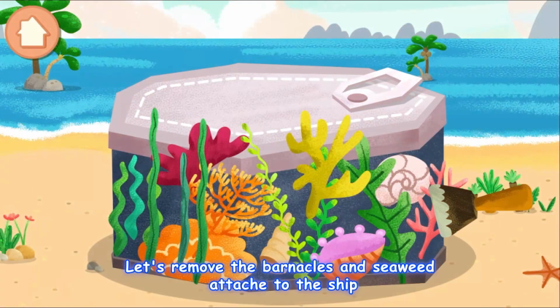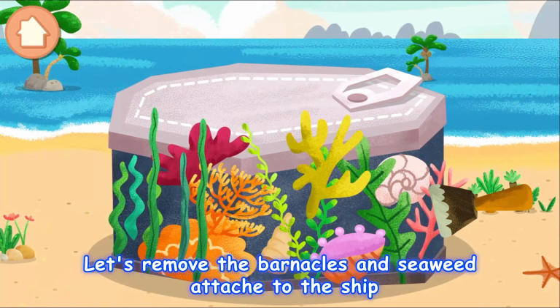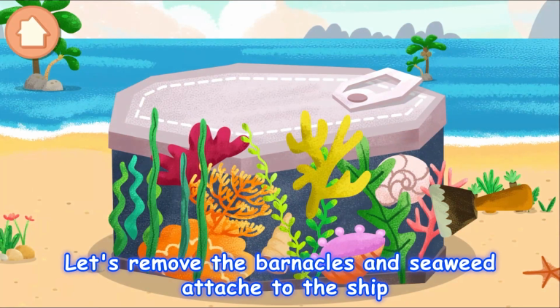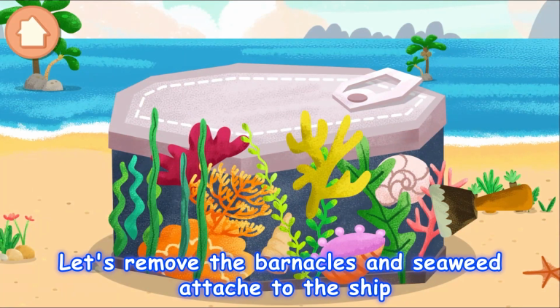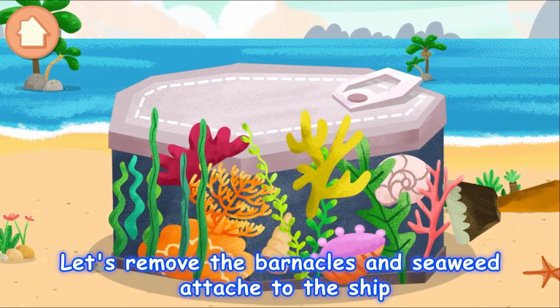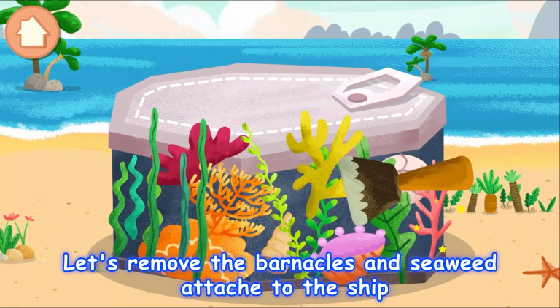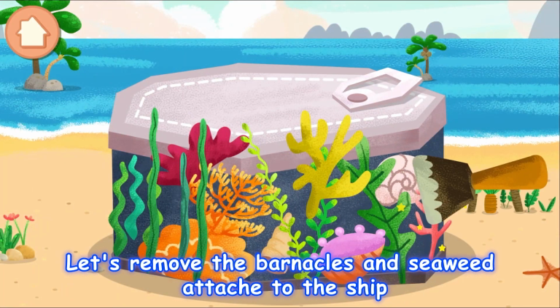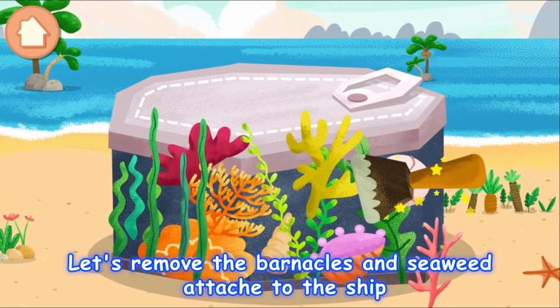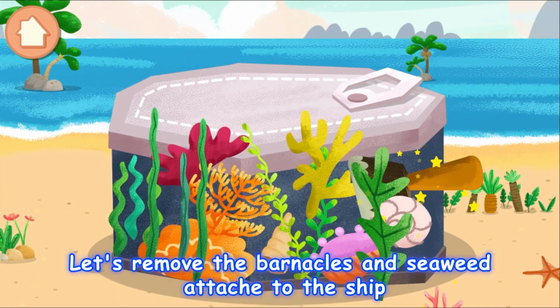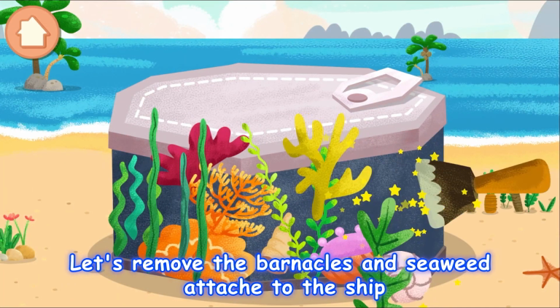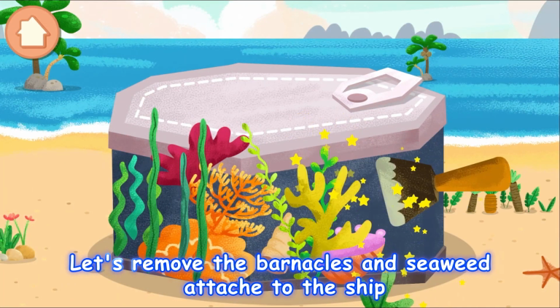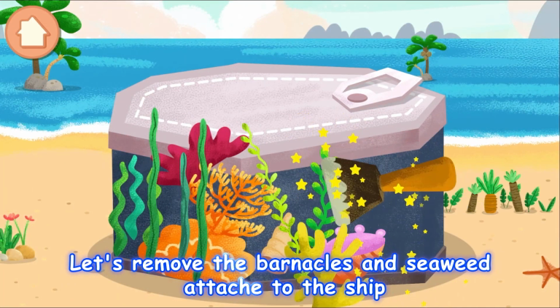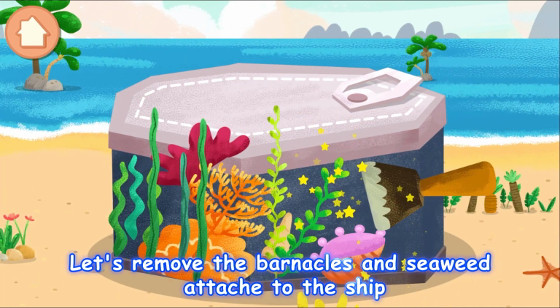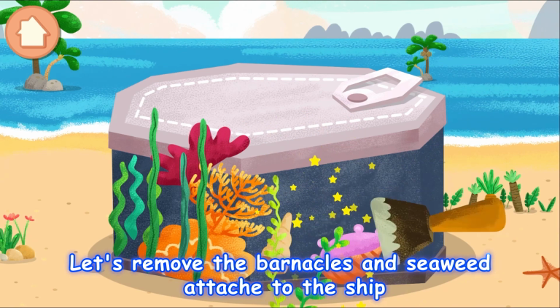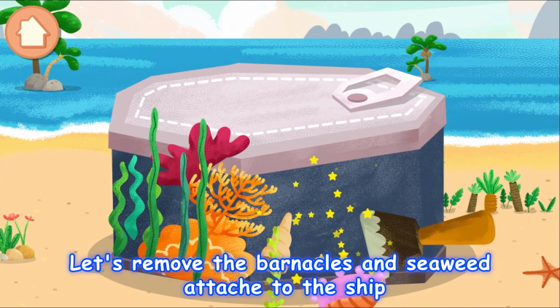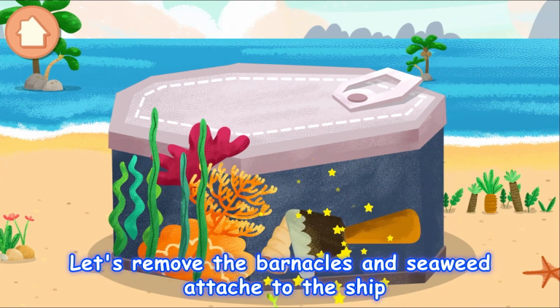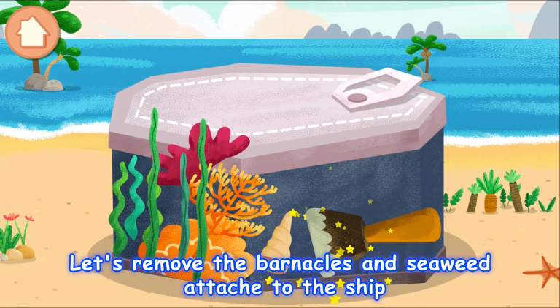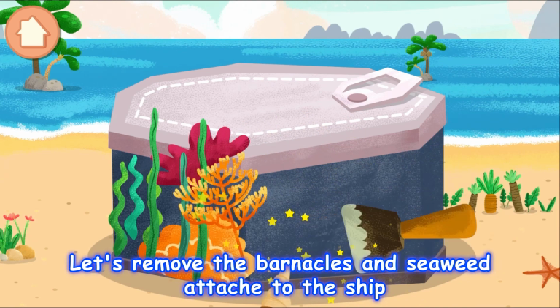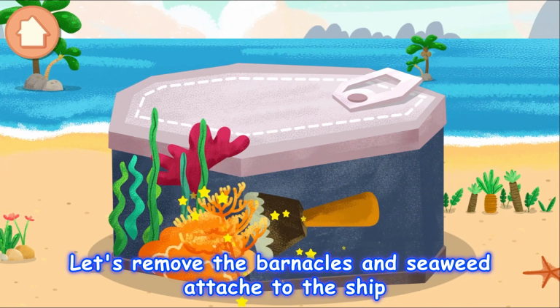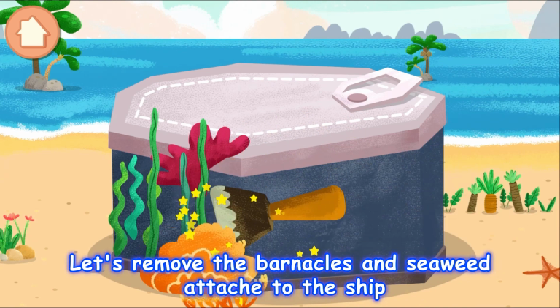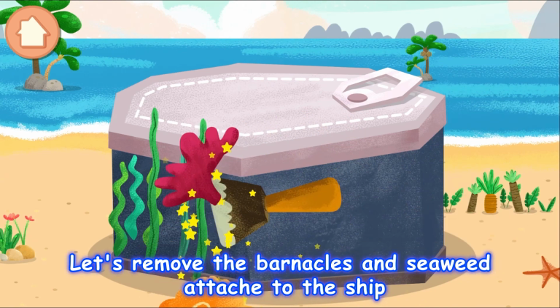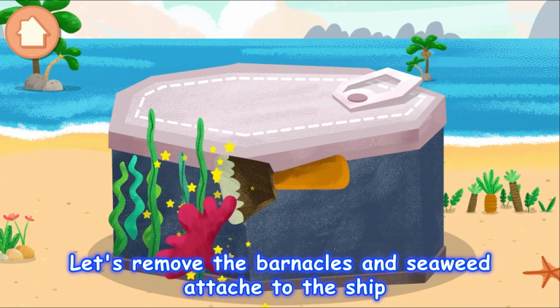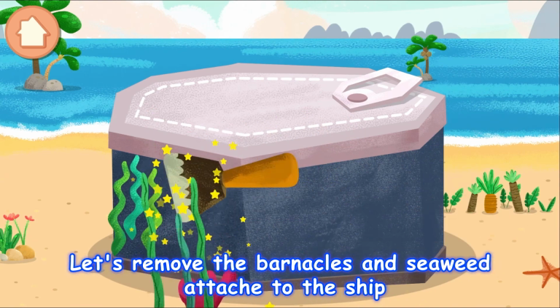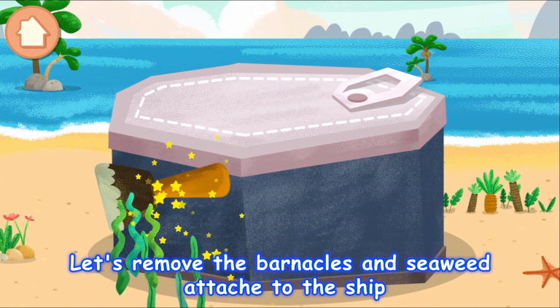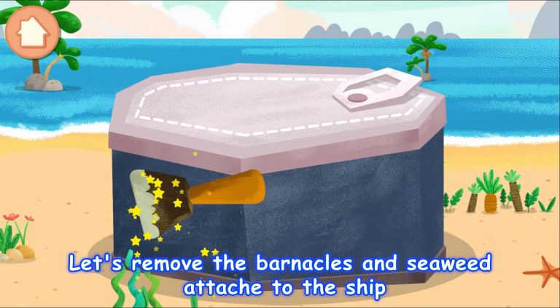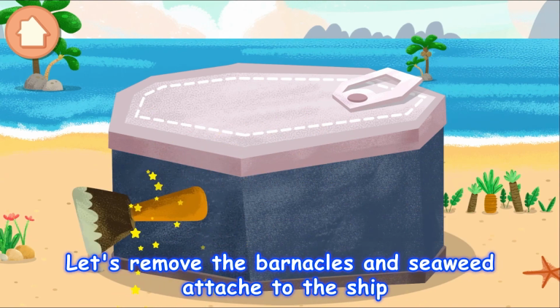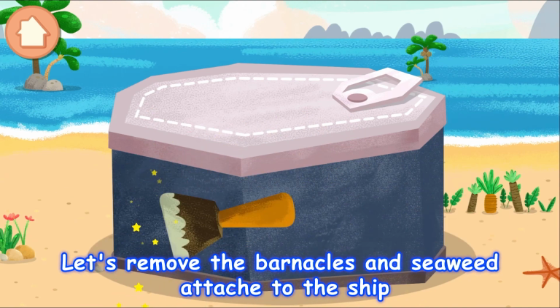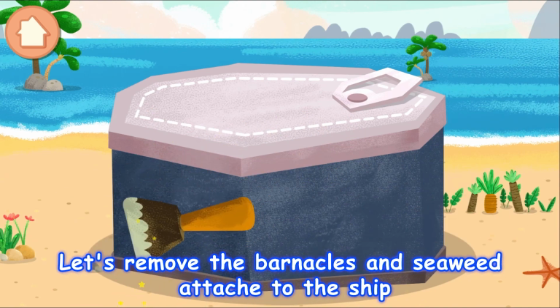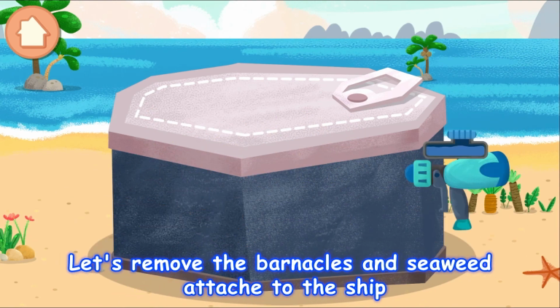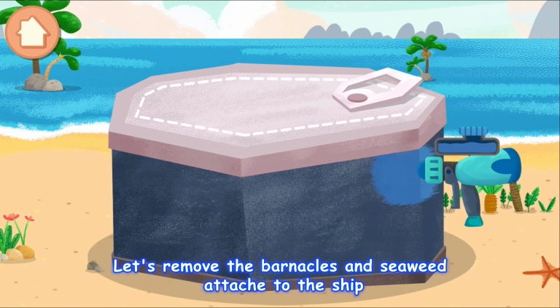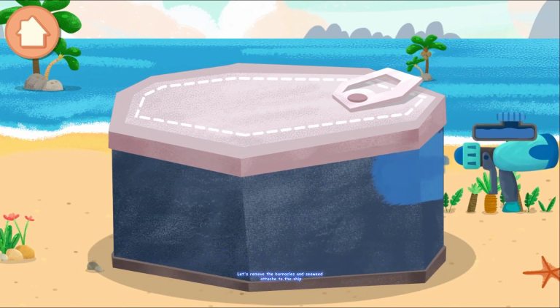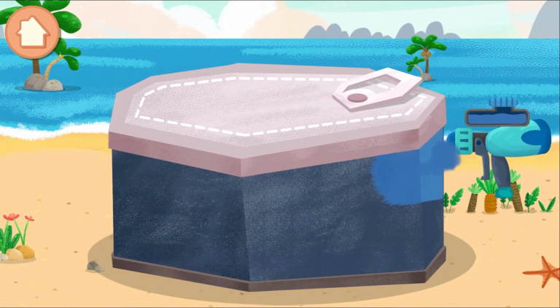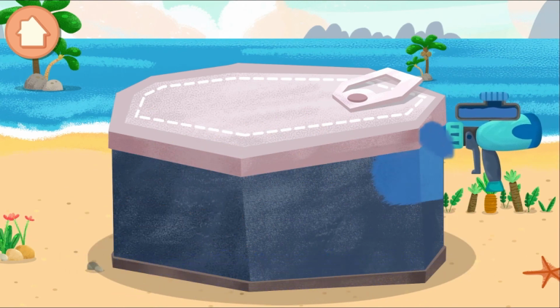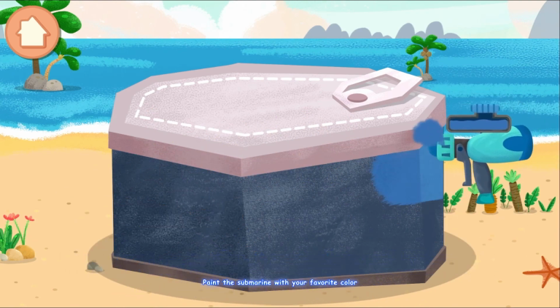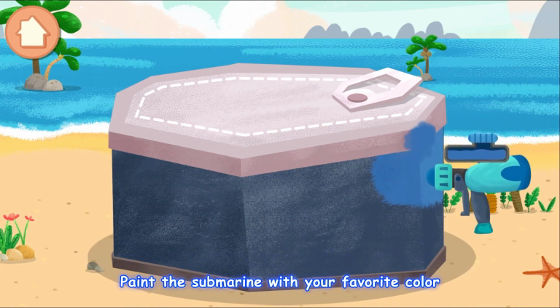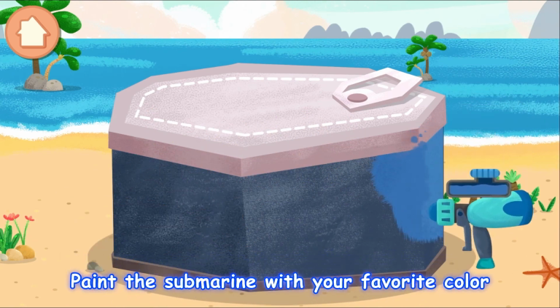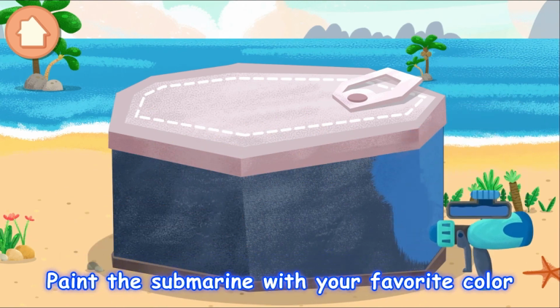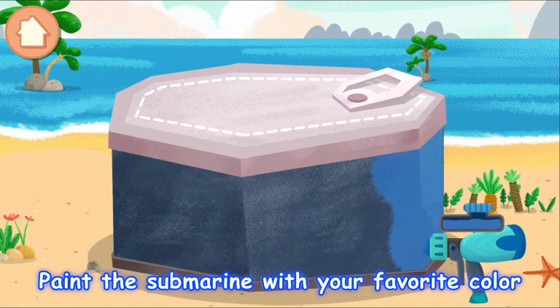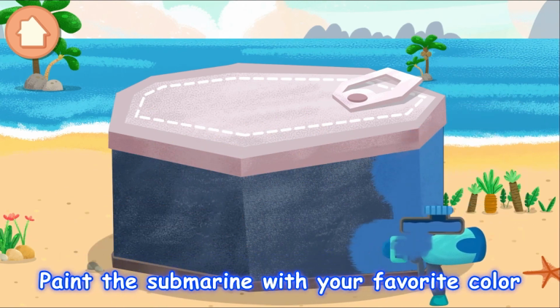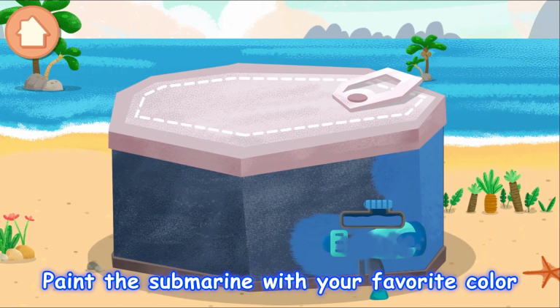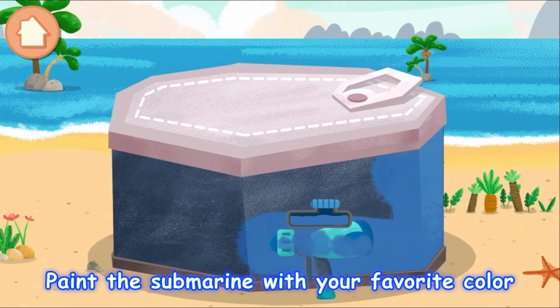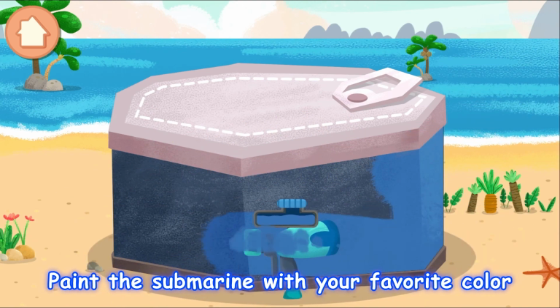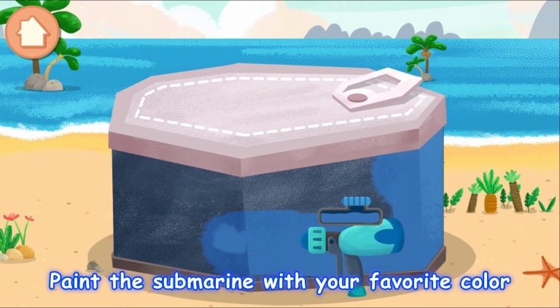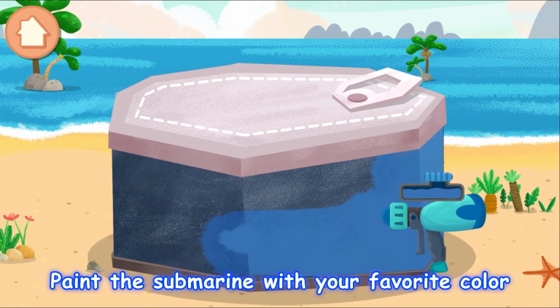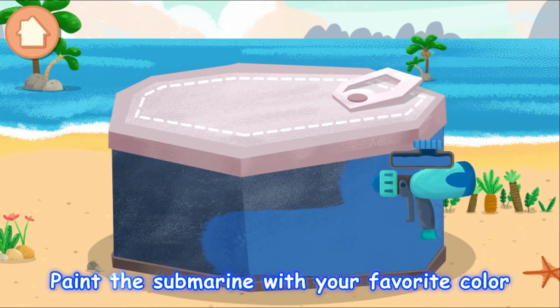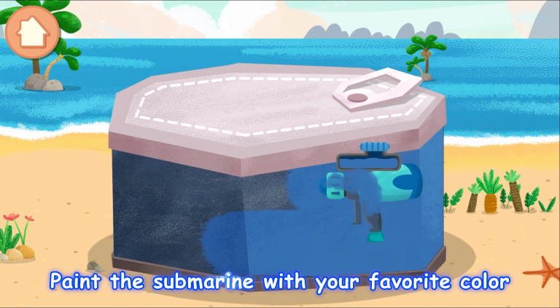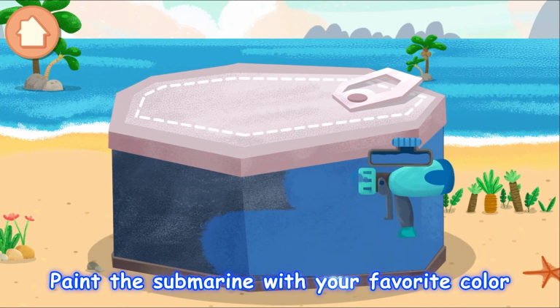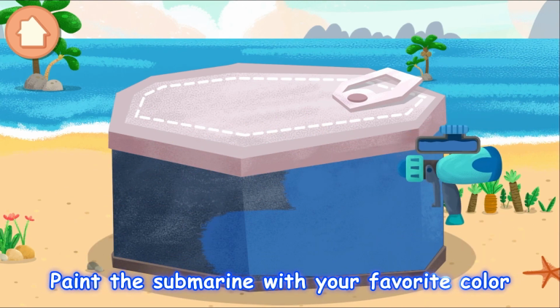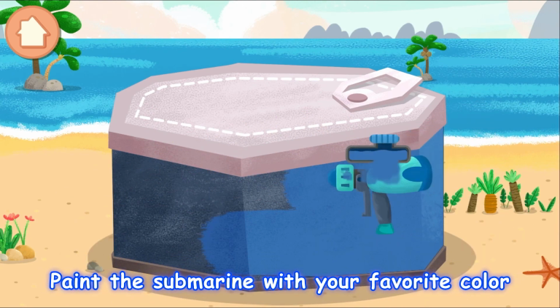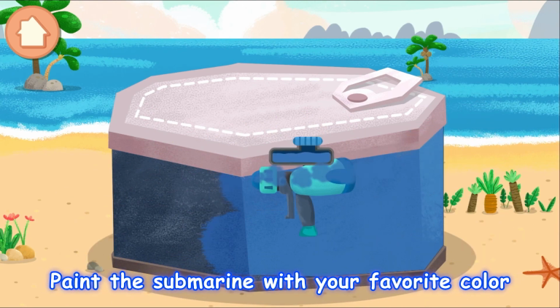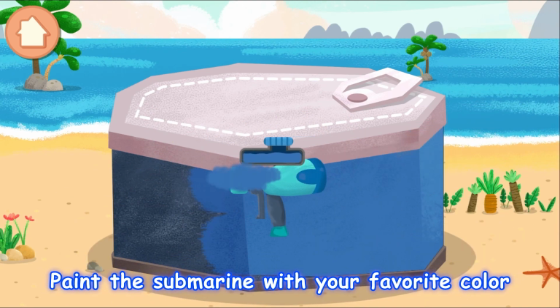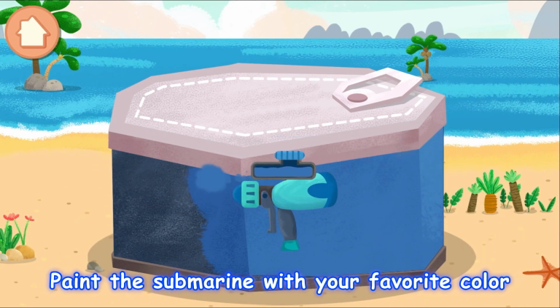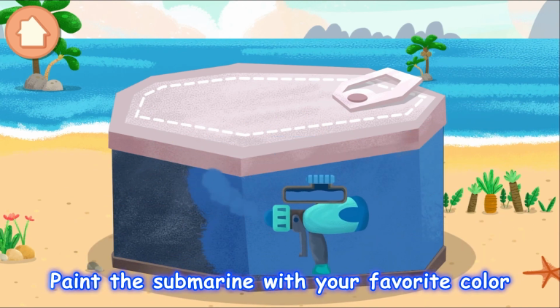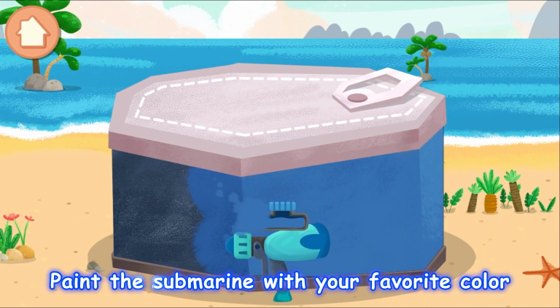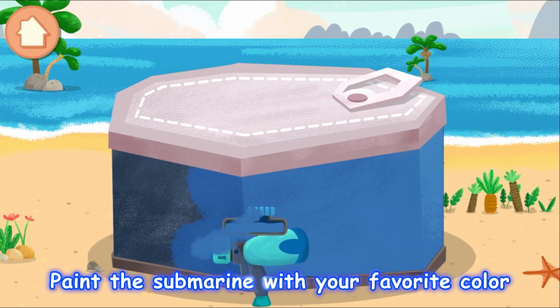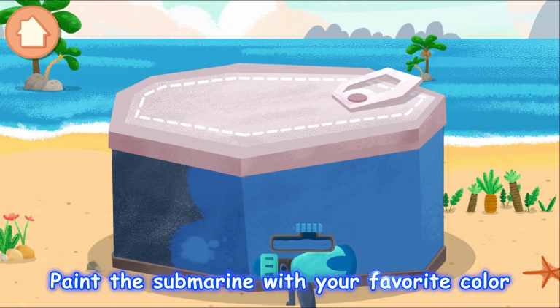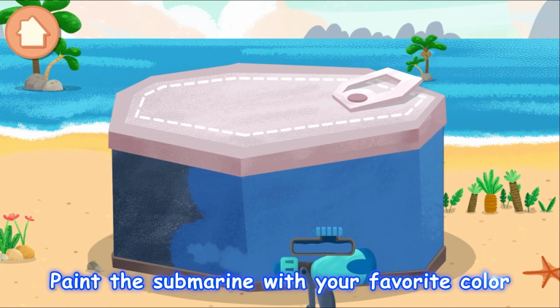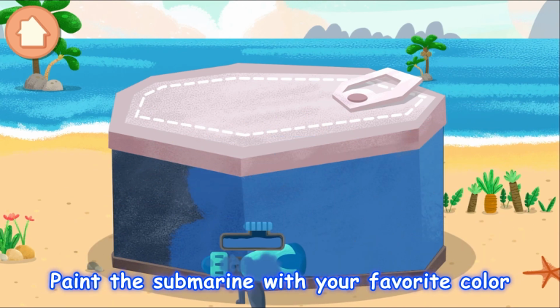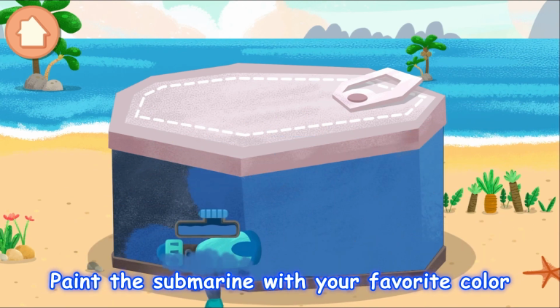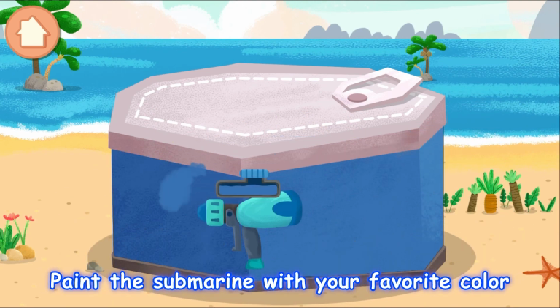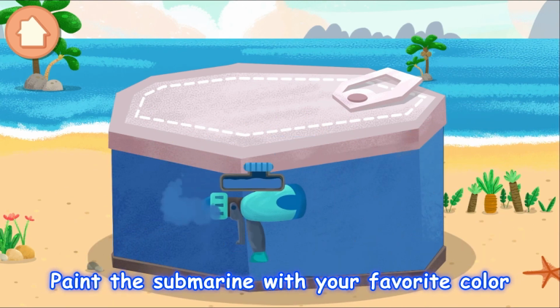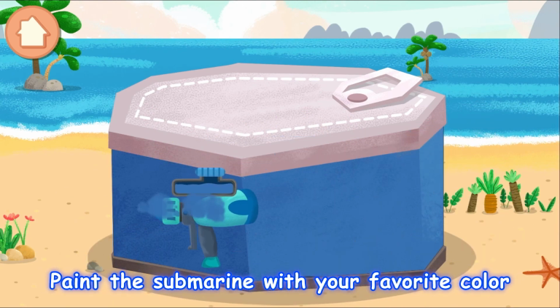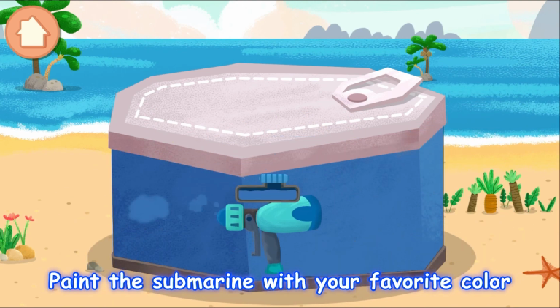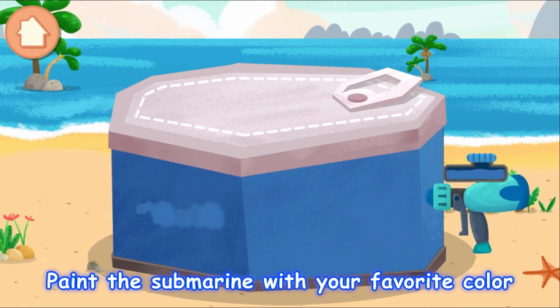Let's remove the barnacles and see if we'd add a shade to the ship. Paint the submarine with your favorite color.